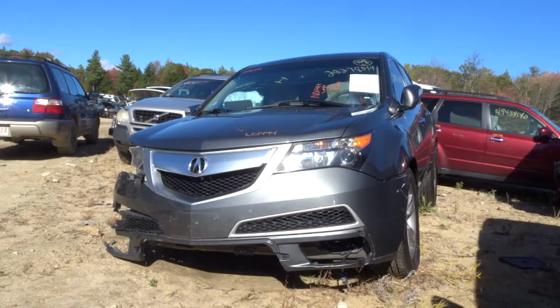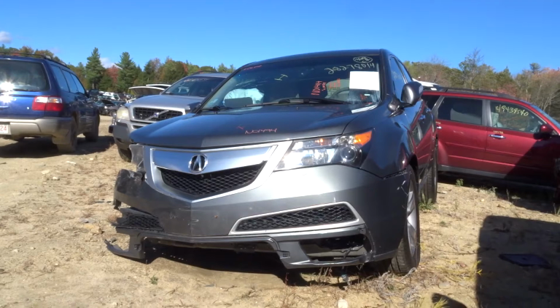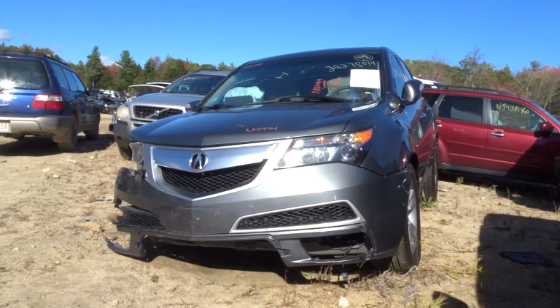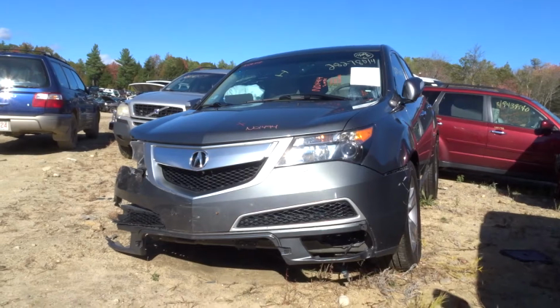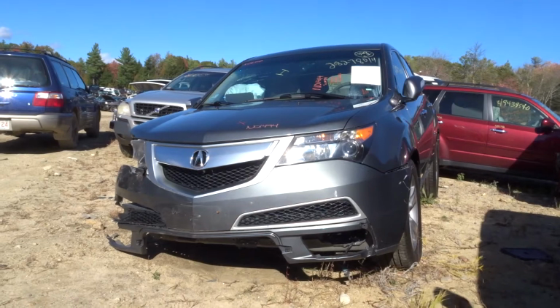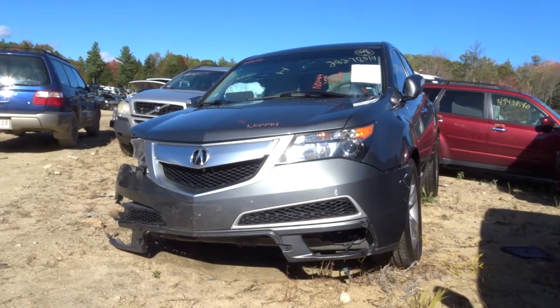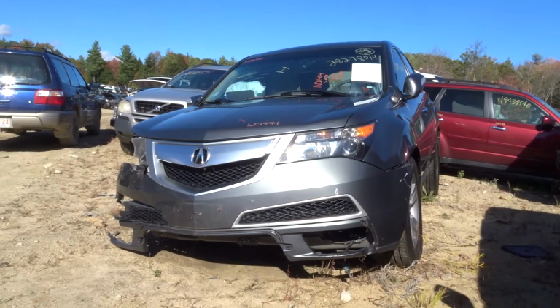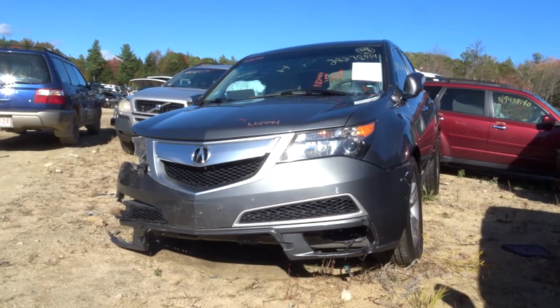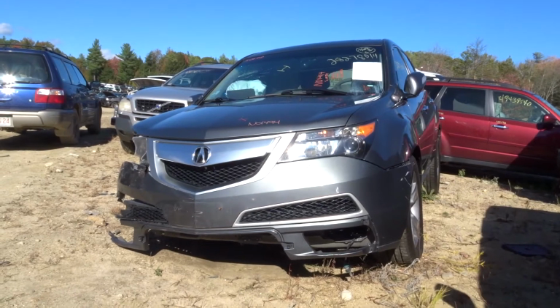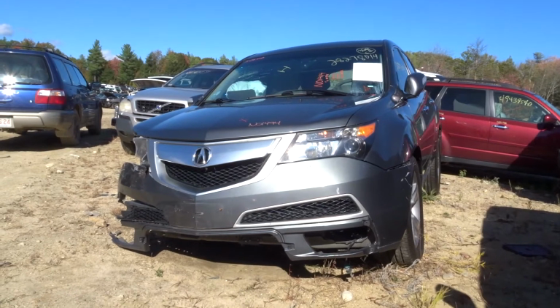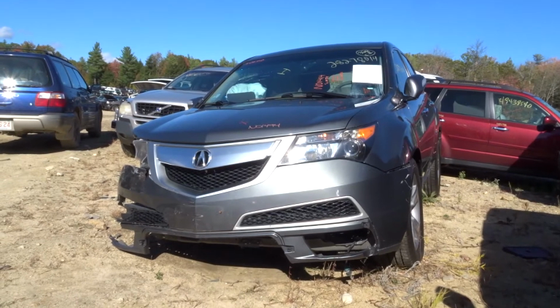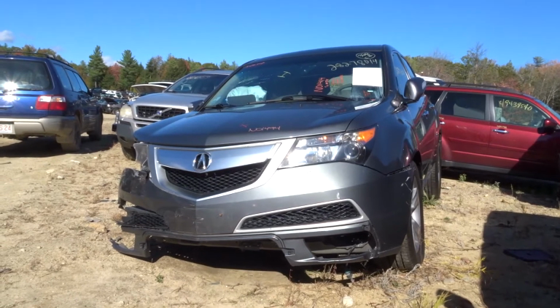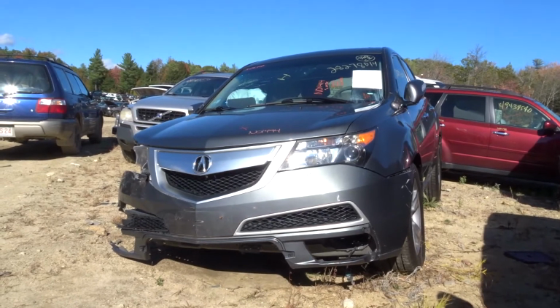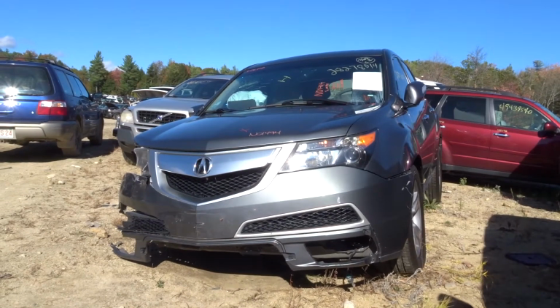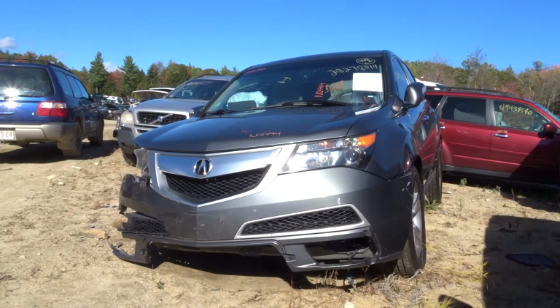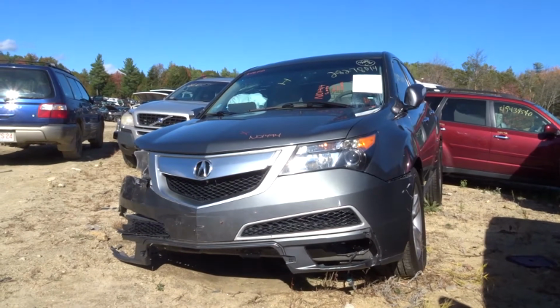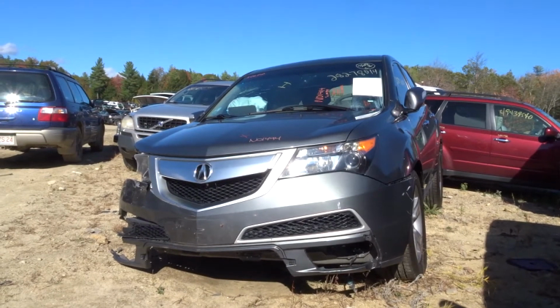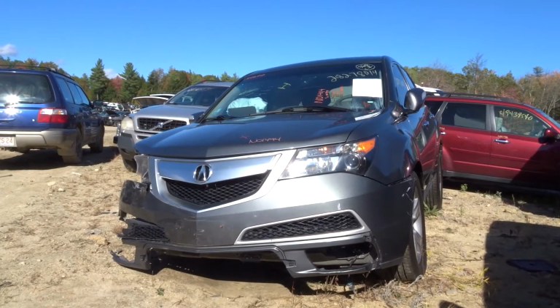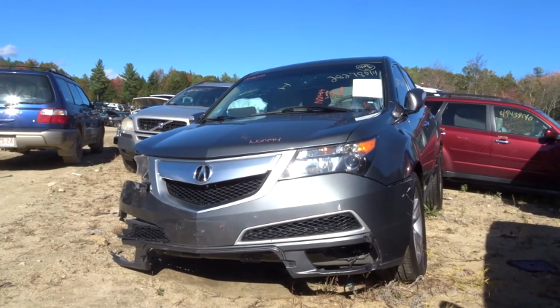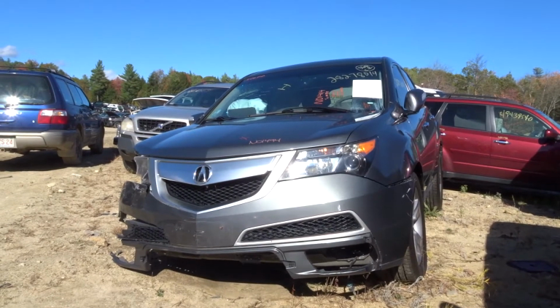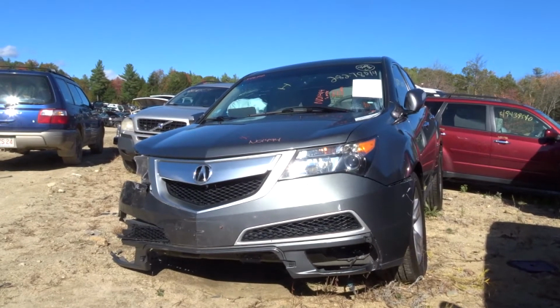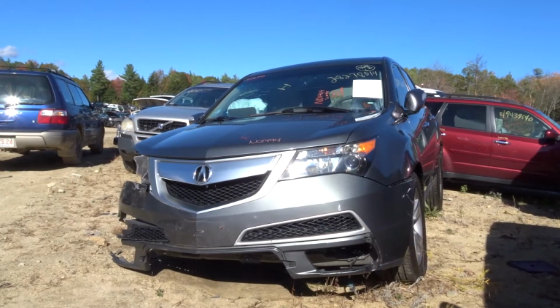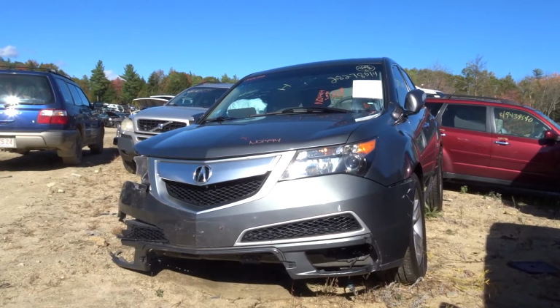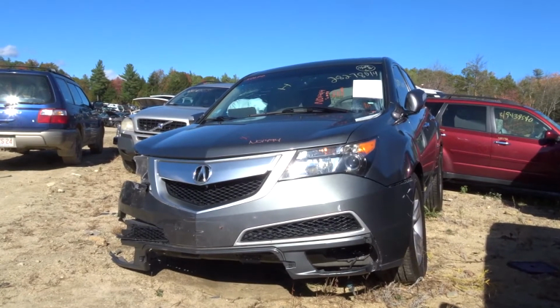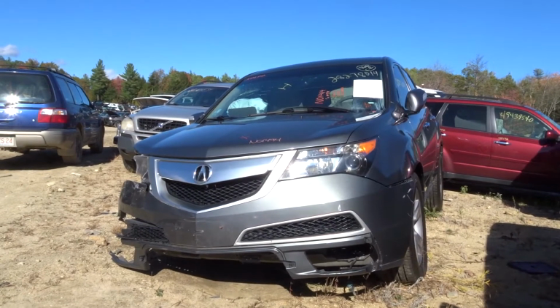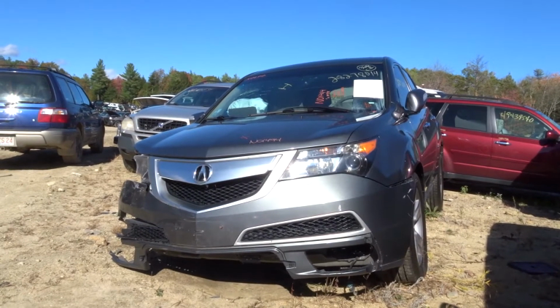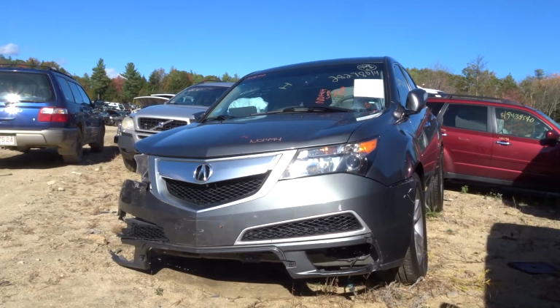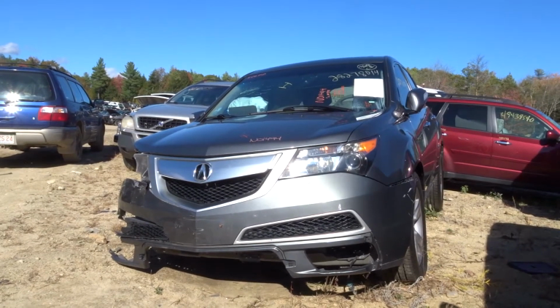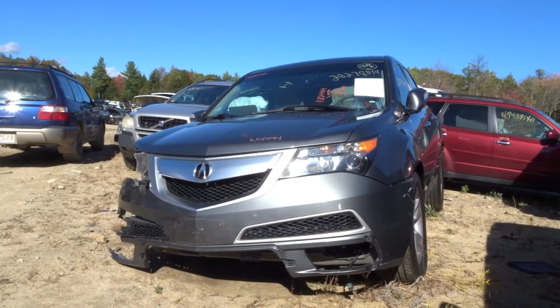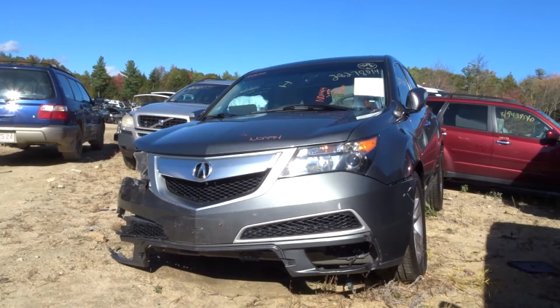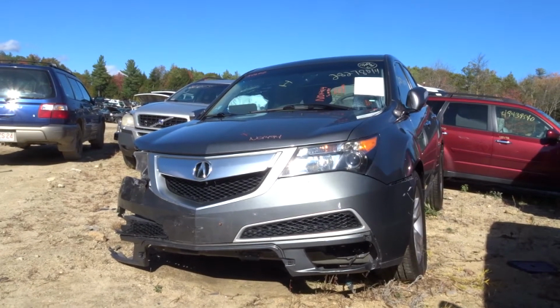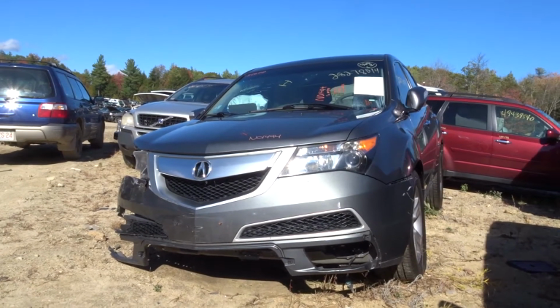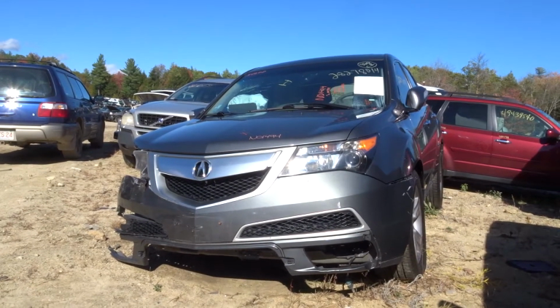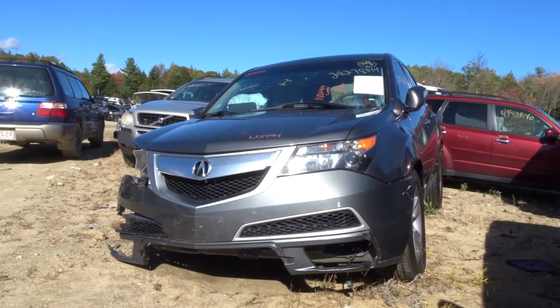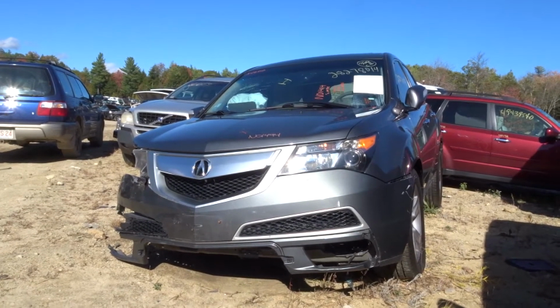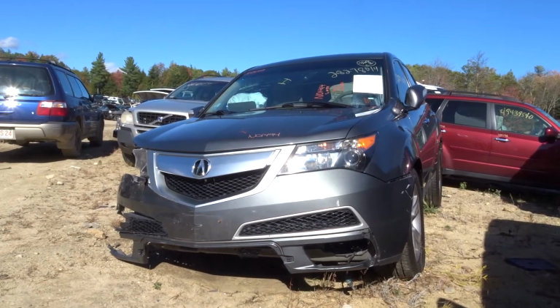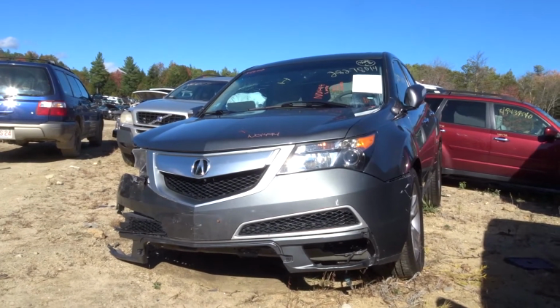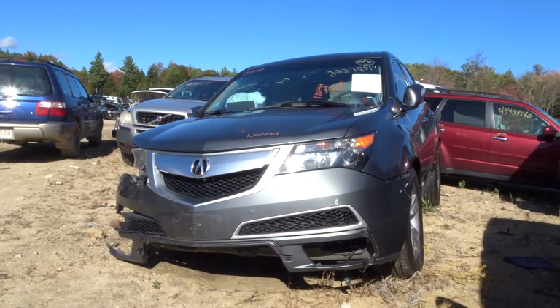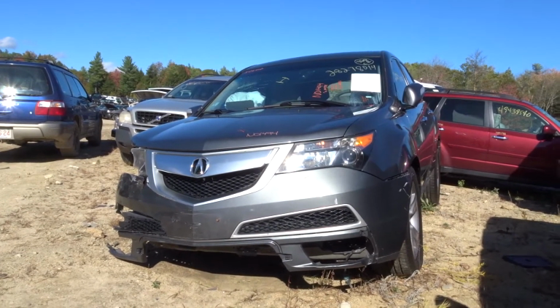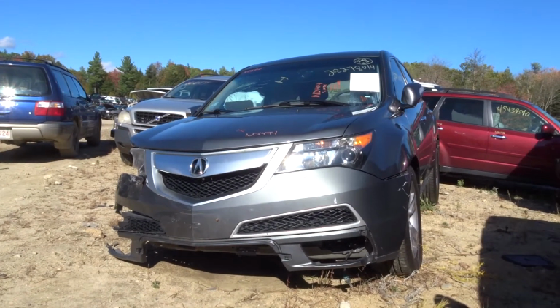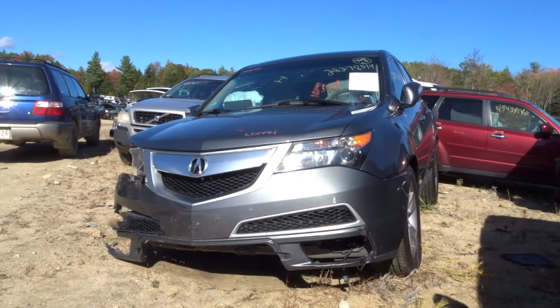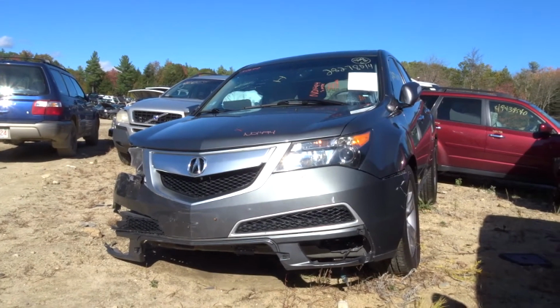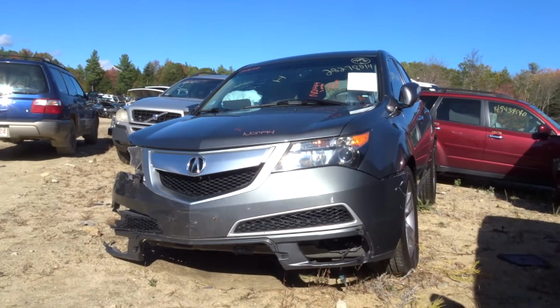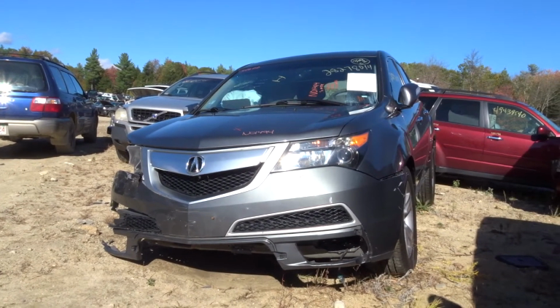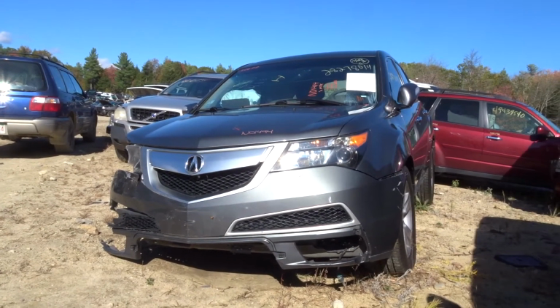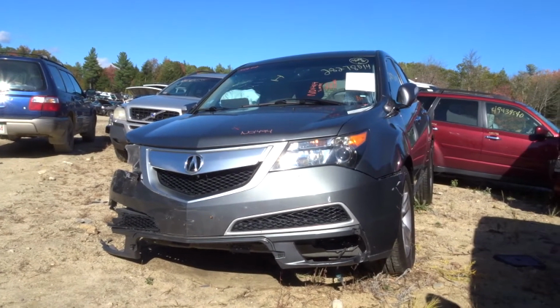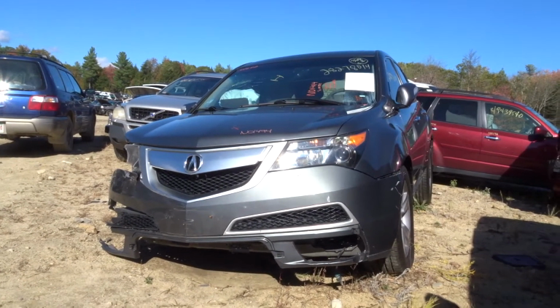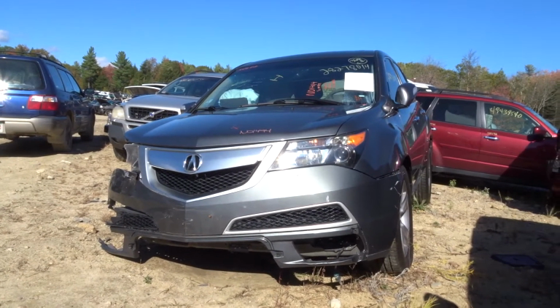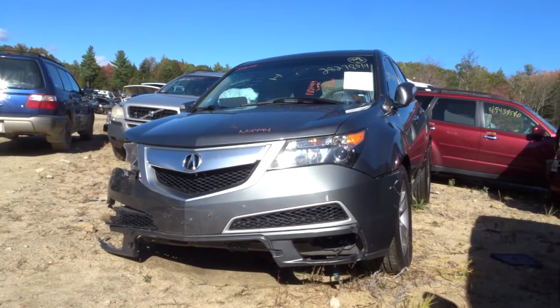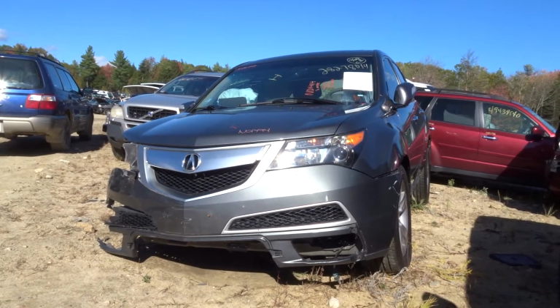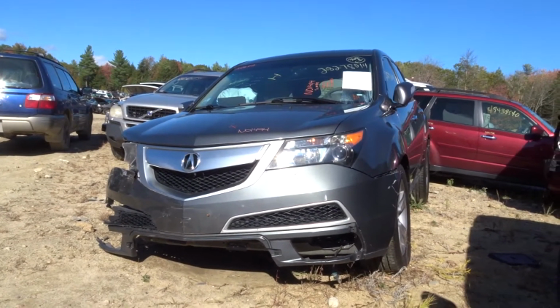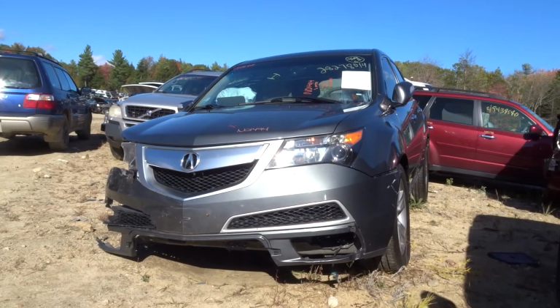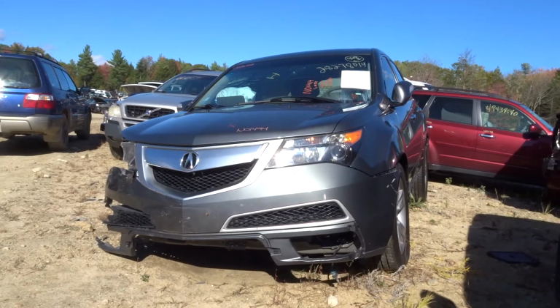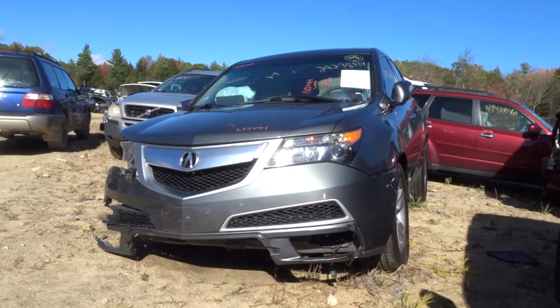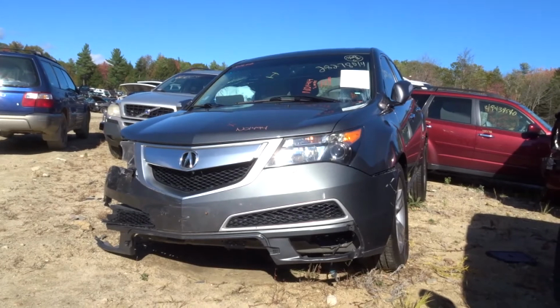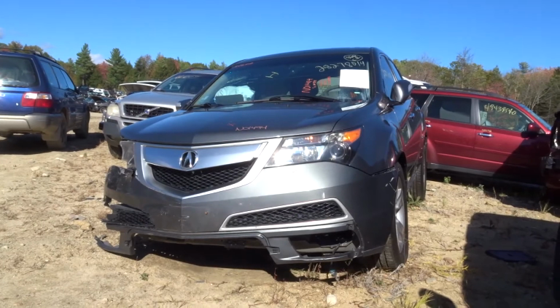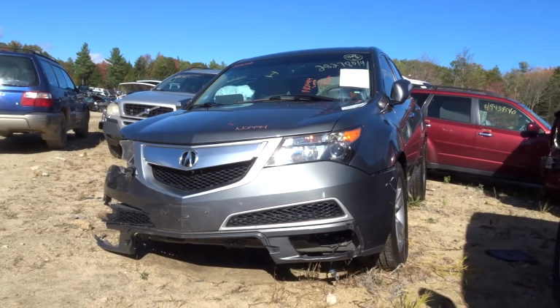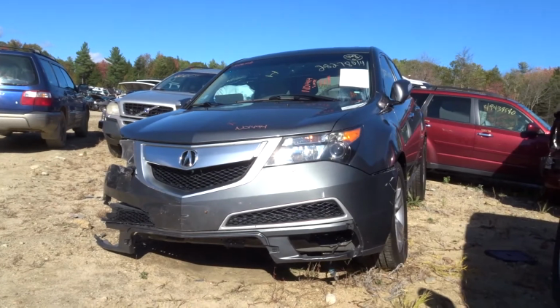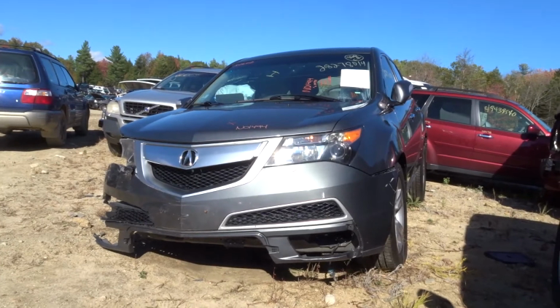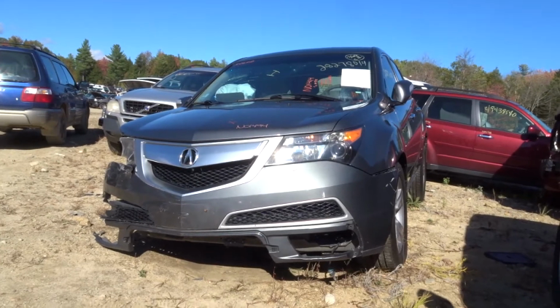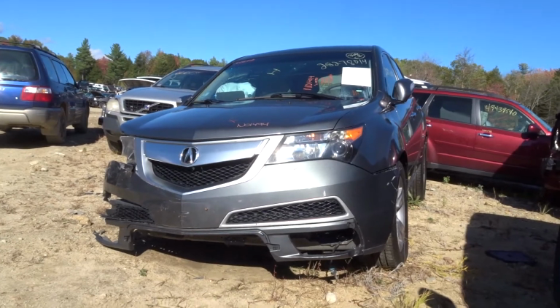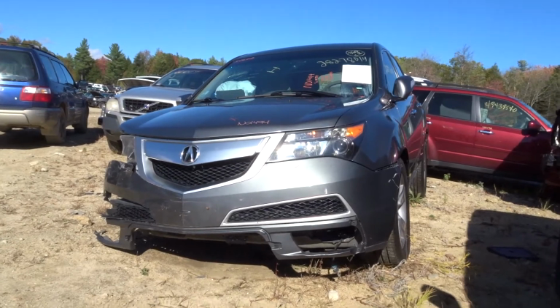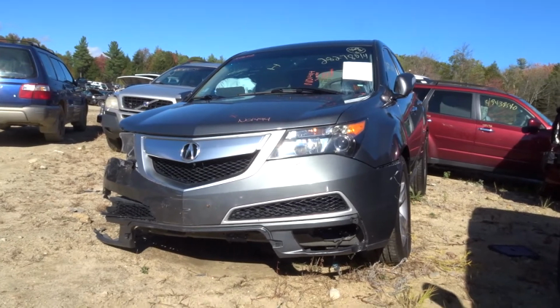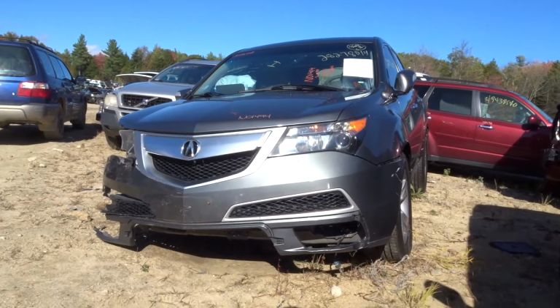What's up guys, Brett with the New Good Auto and Truck. Today we're parking out a 2011 Acura MDX, stock number N01494-123K.